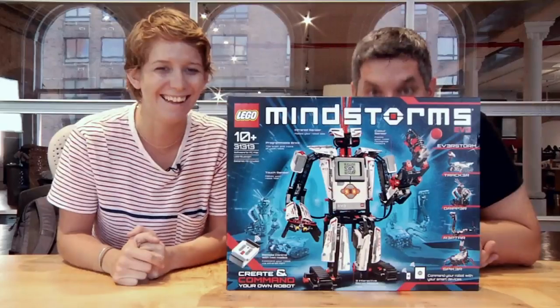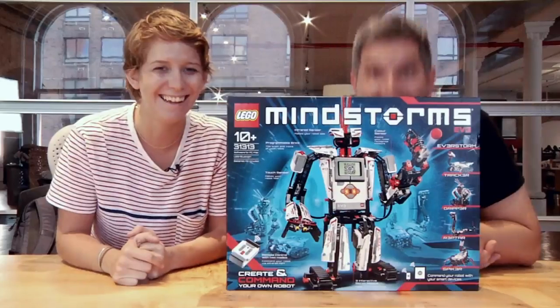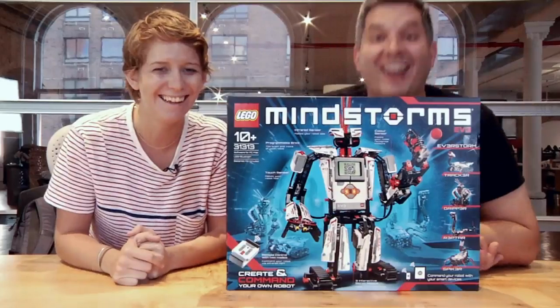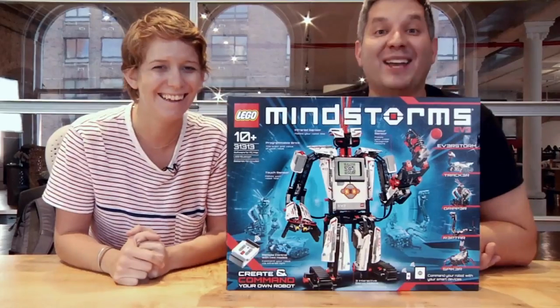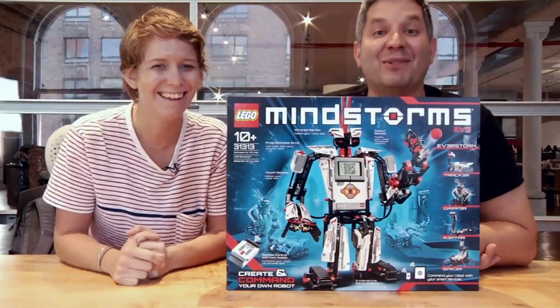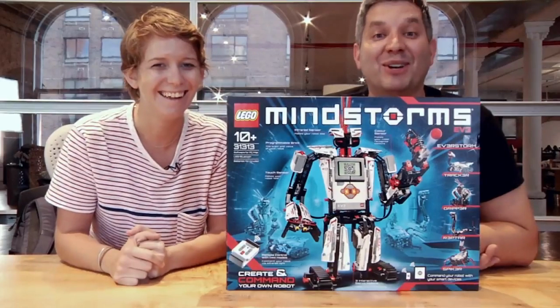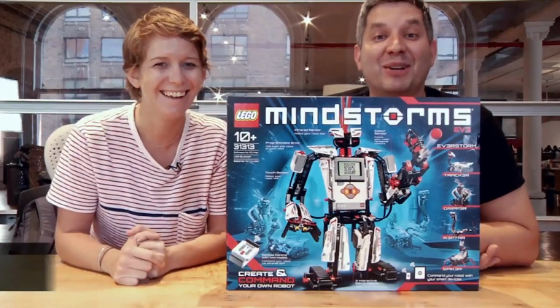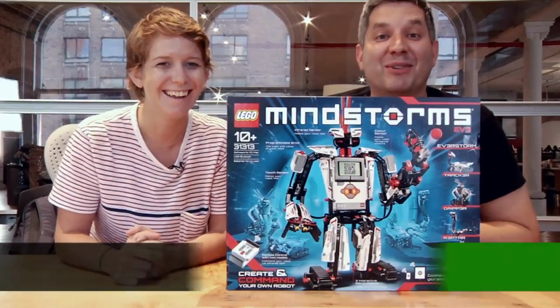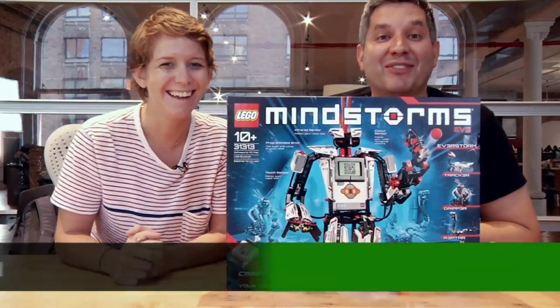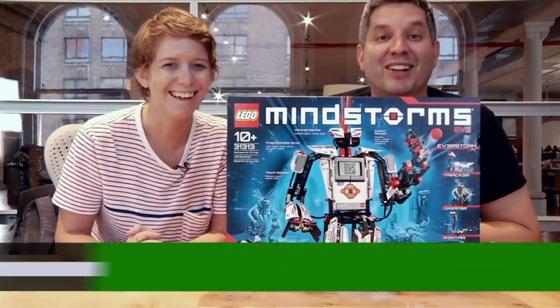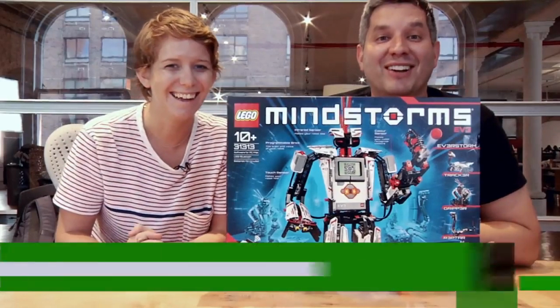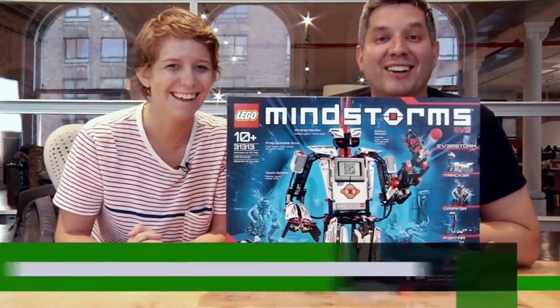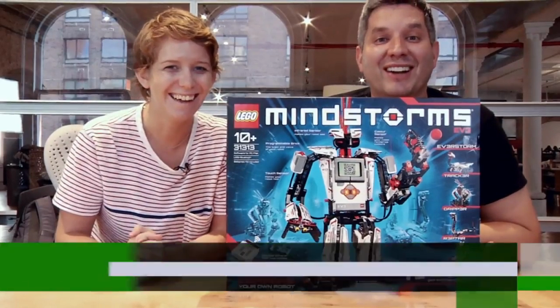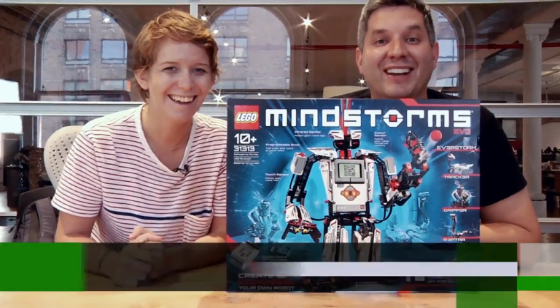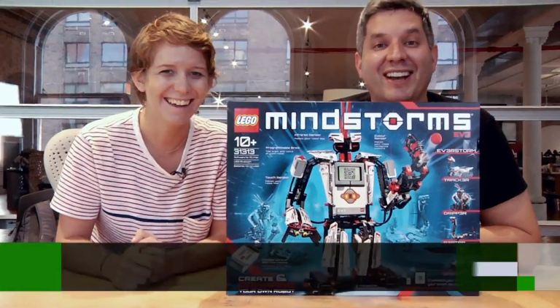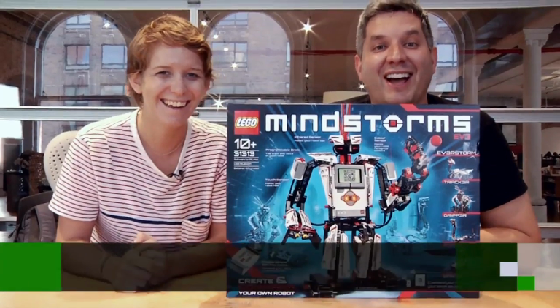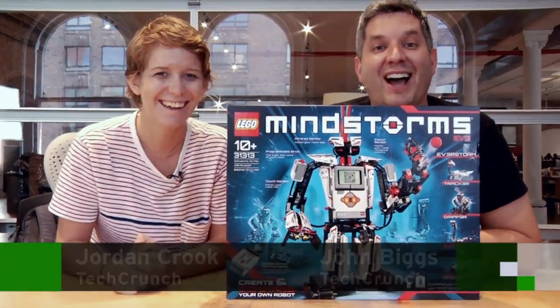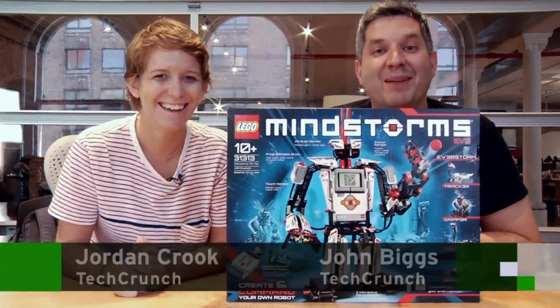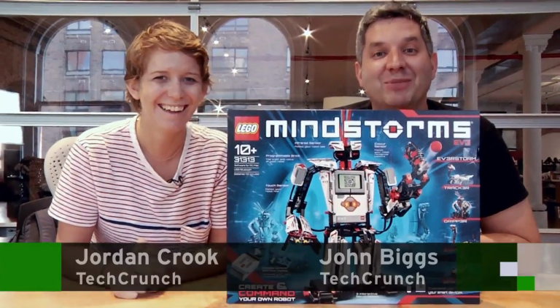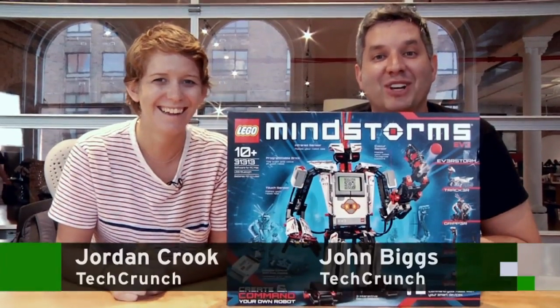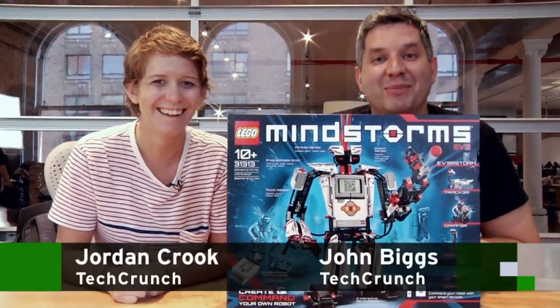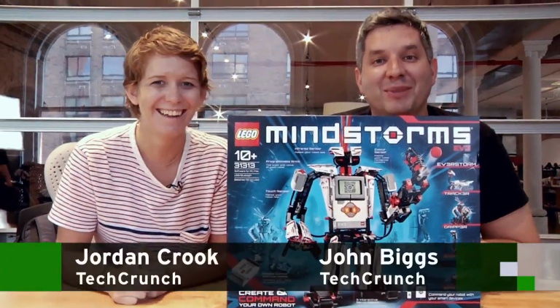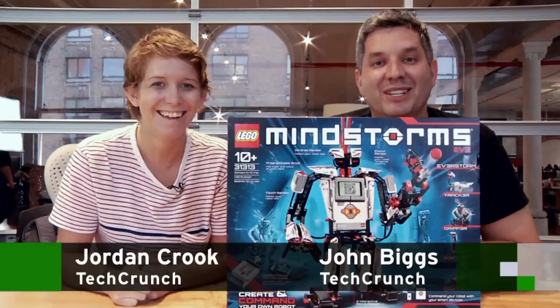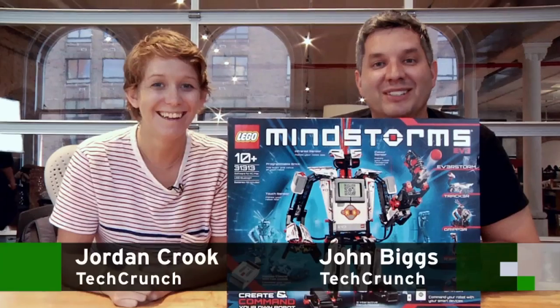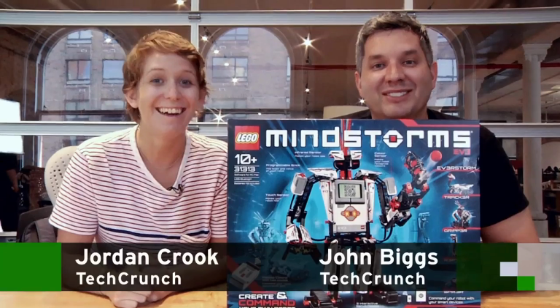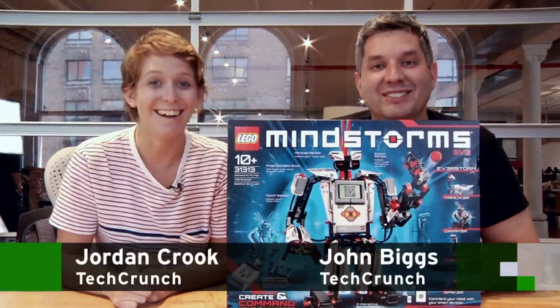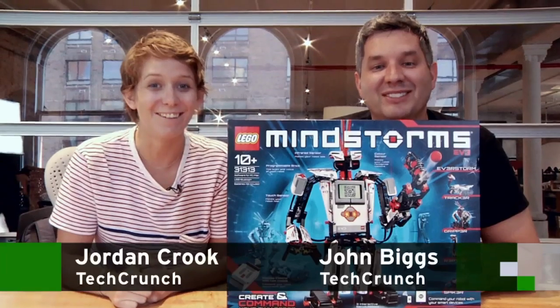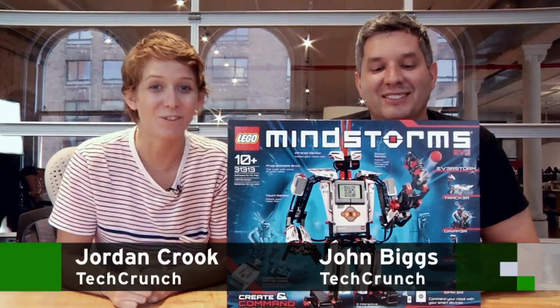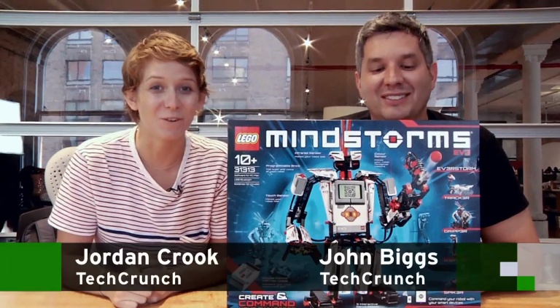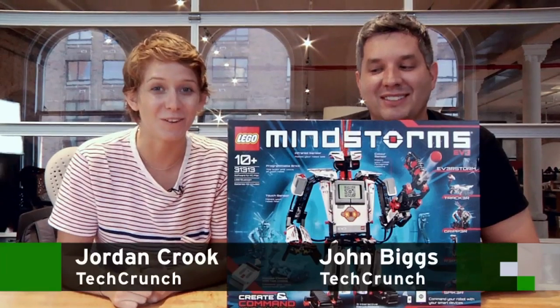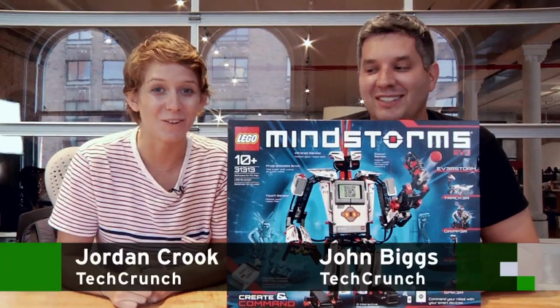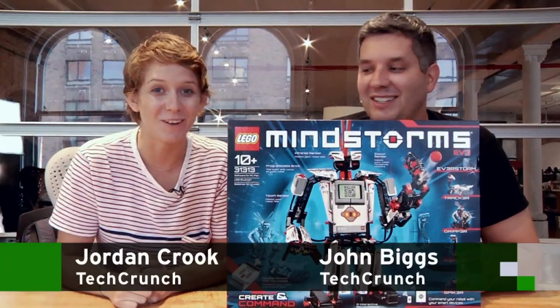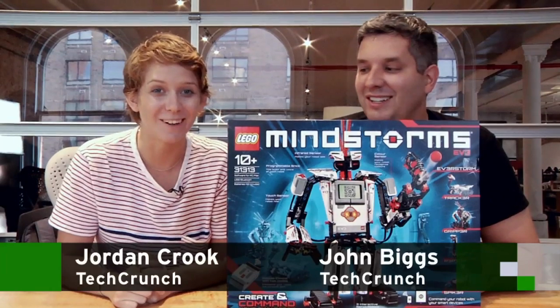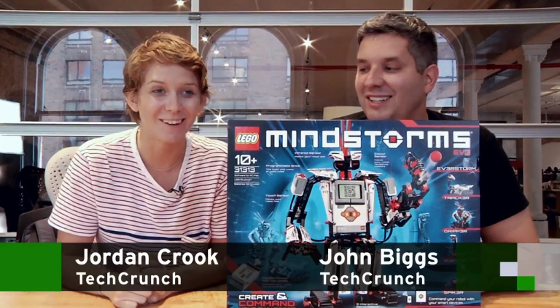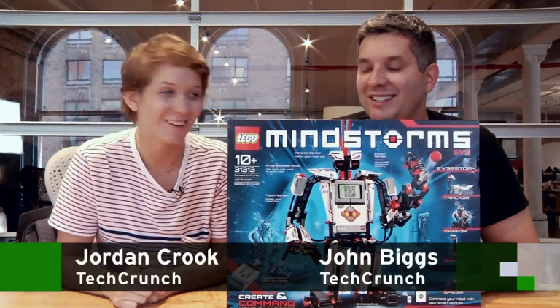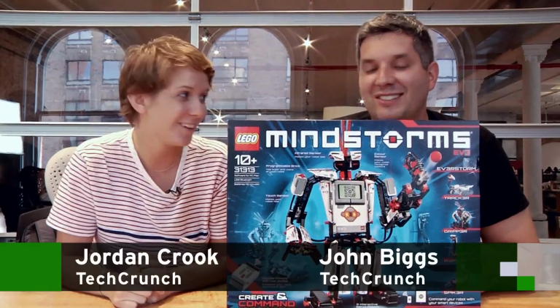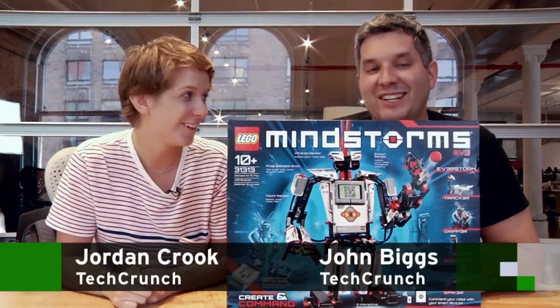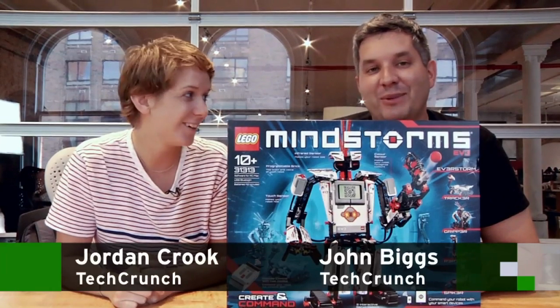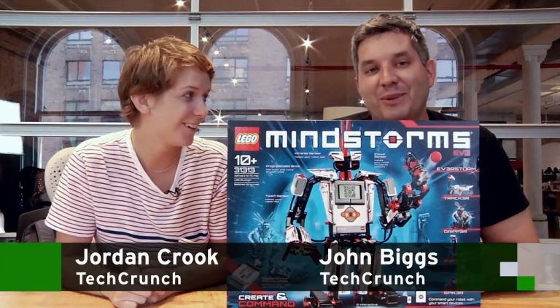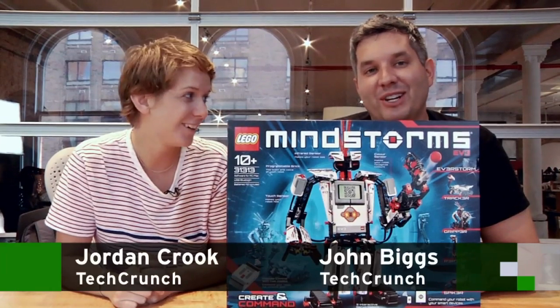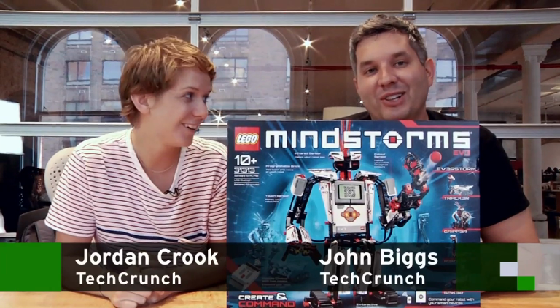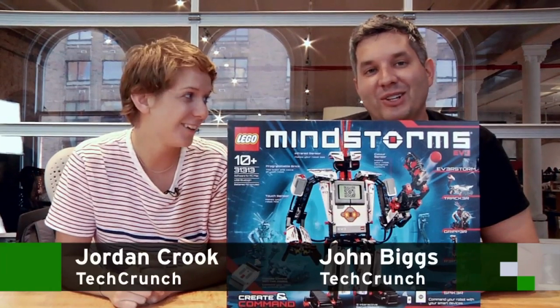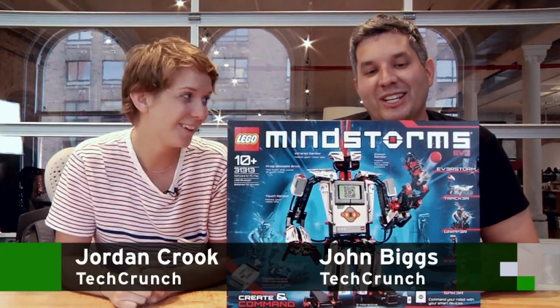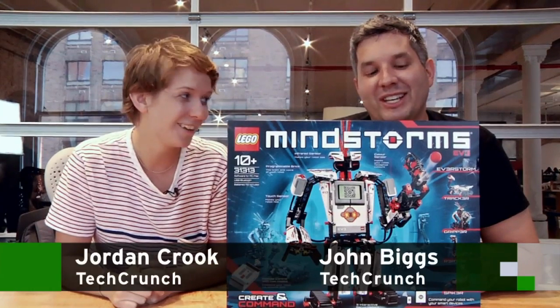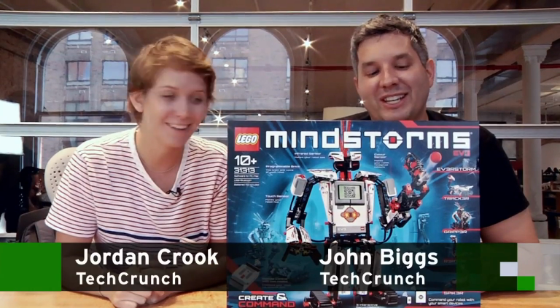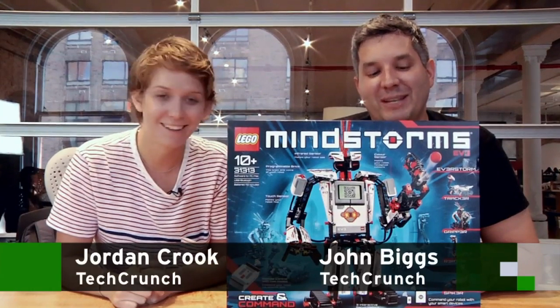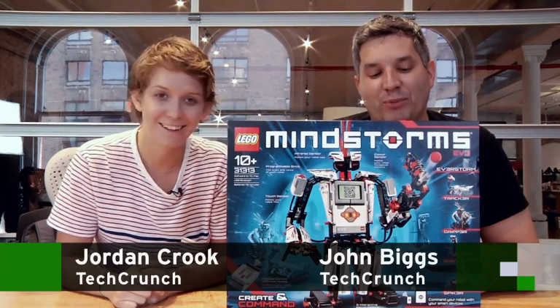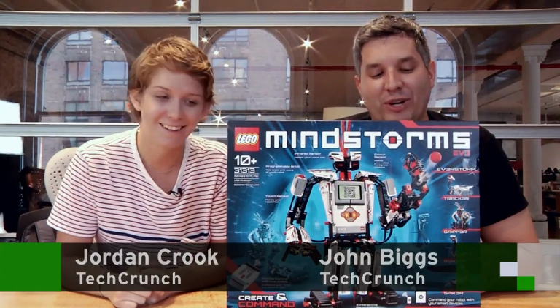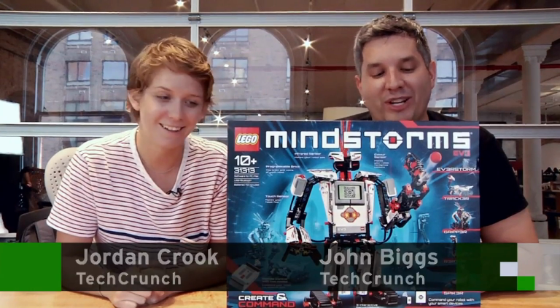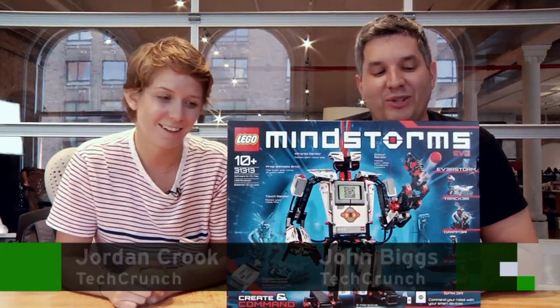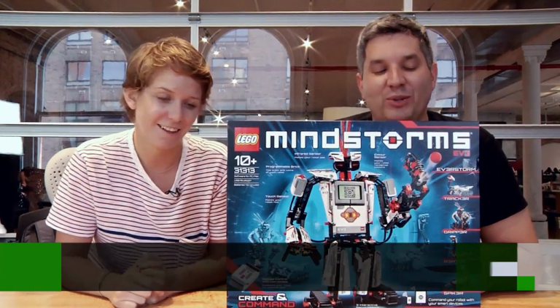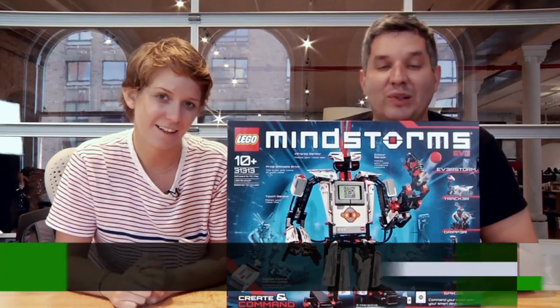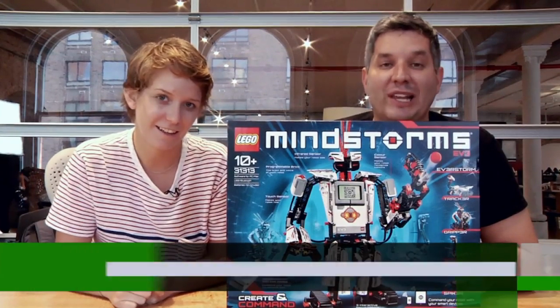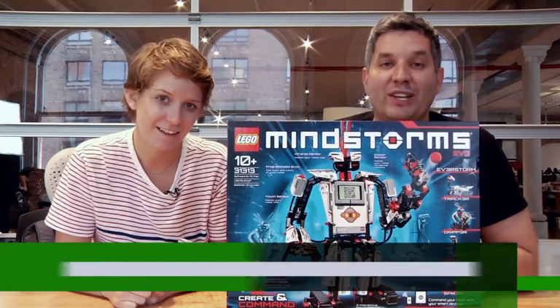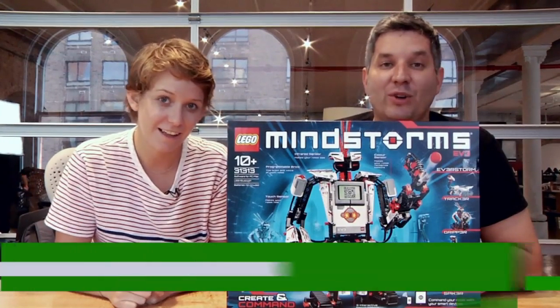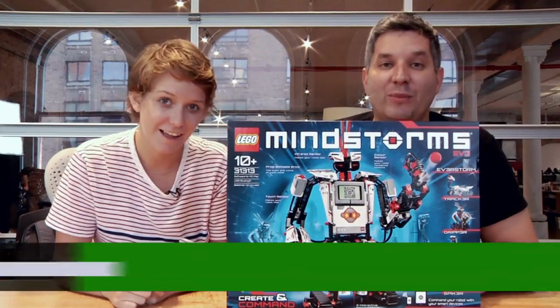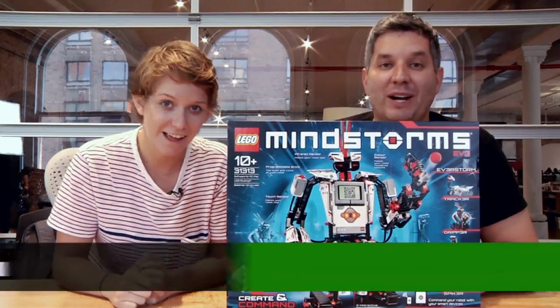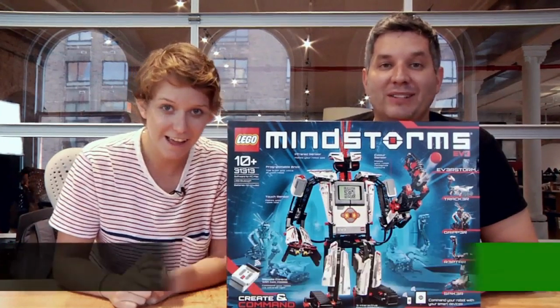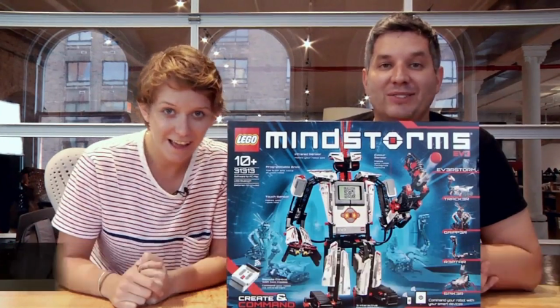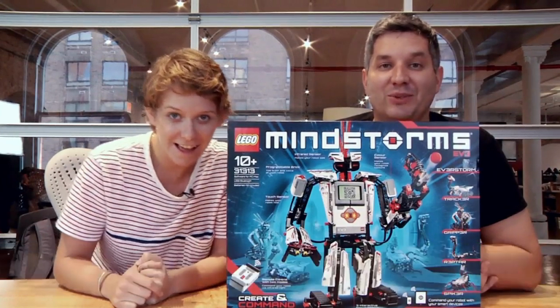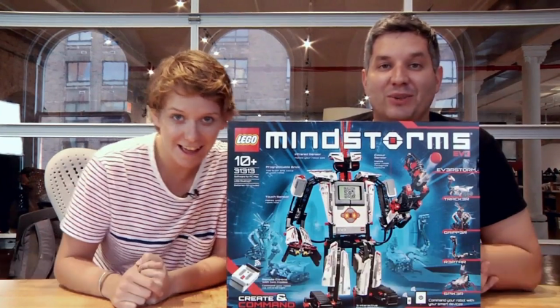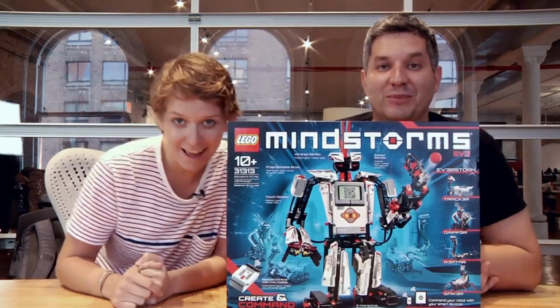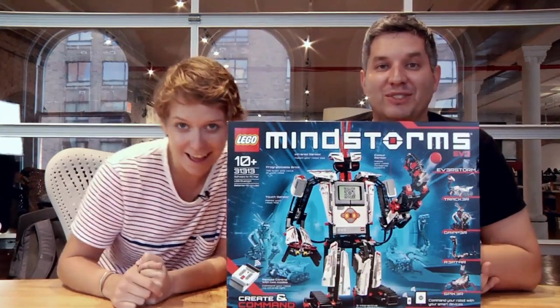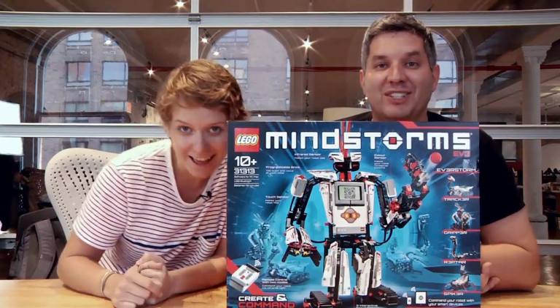Hi and welcome to FlyerDie. I'm John Biggs. I'm Jordan Crook and today we are looking at the brand-new Lego Mindstorms.